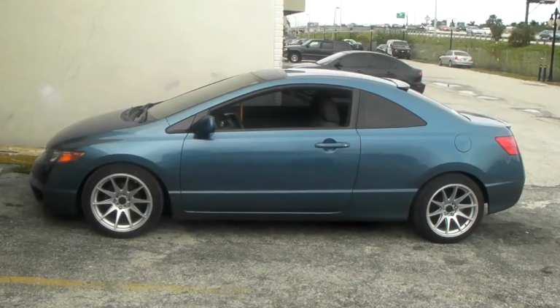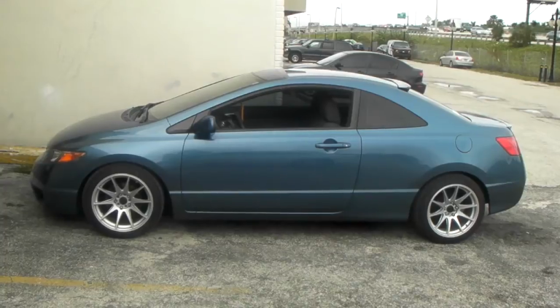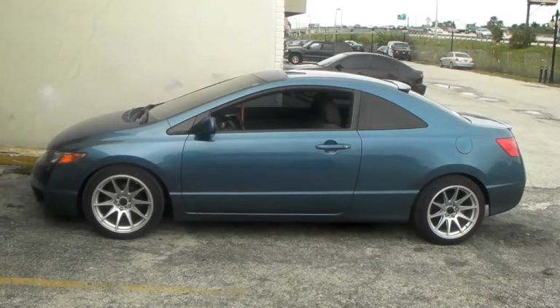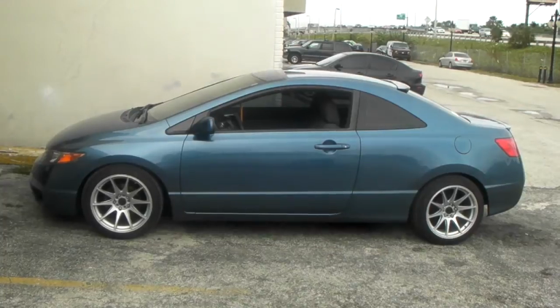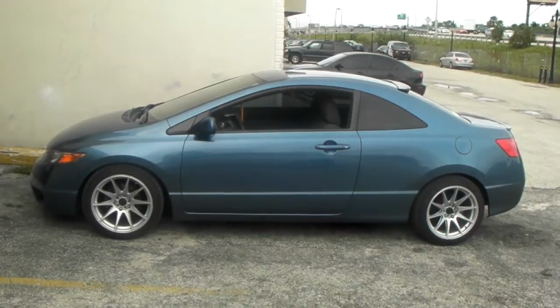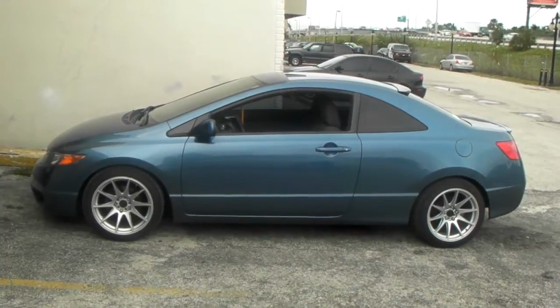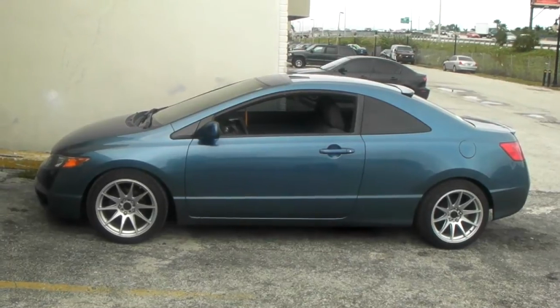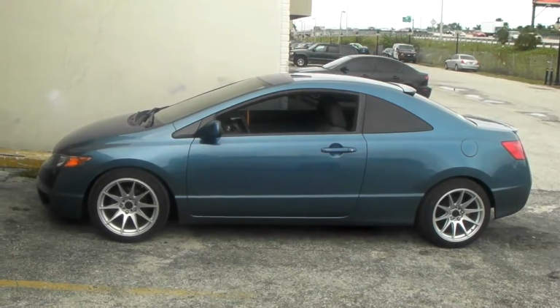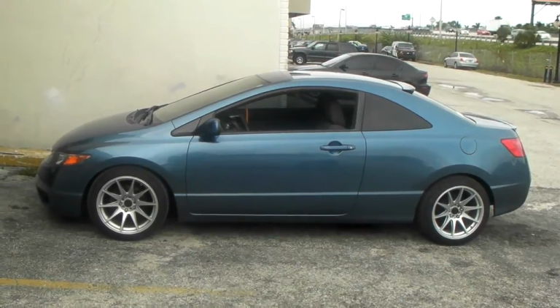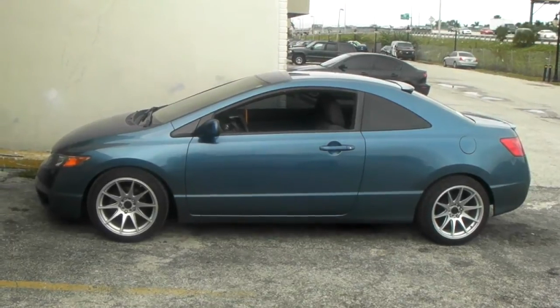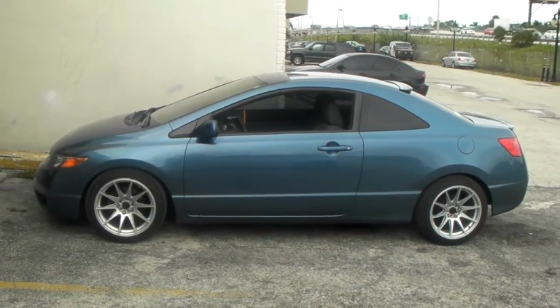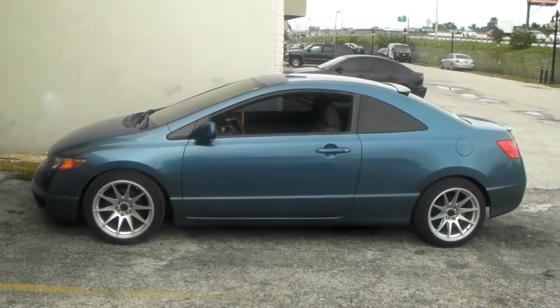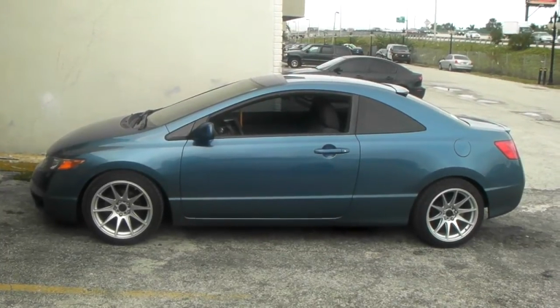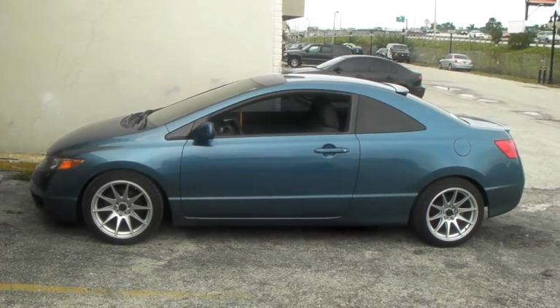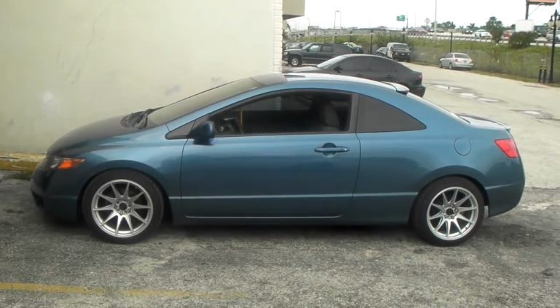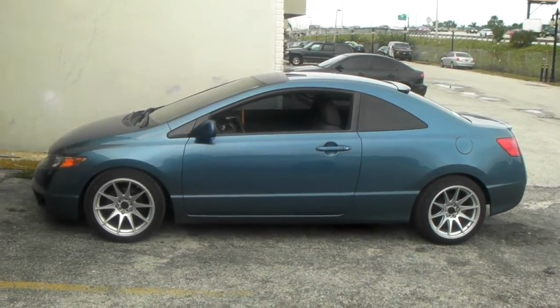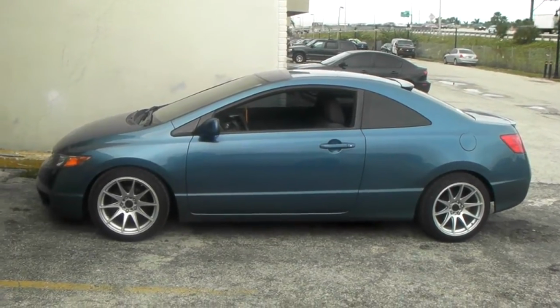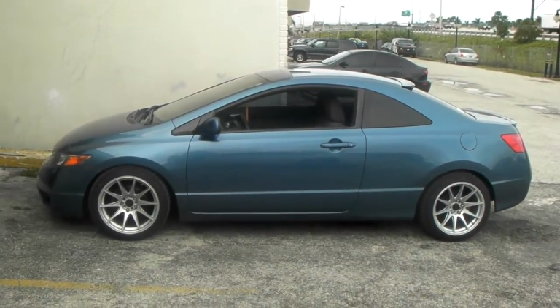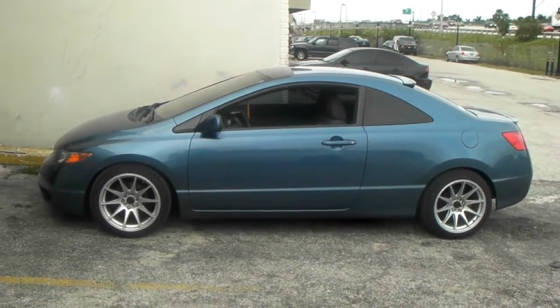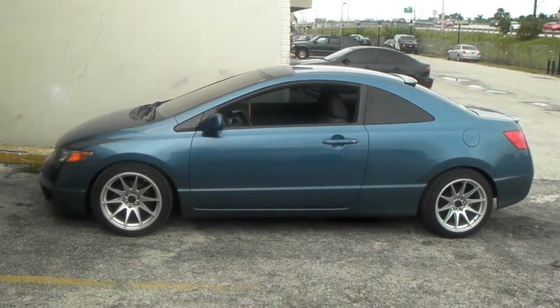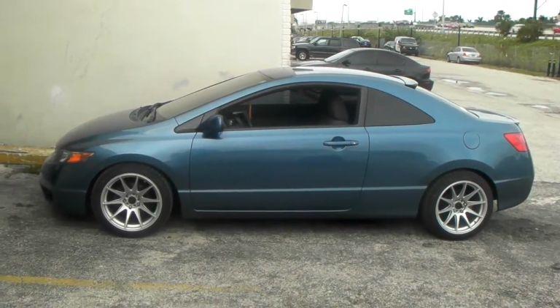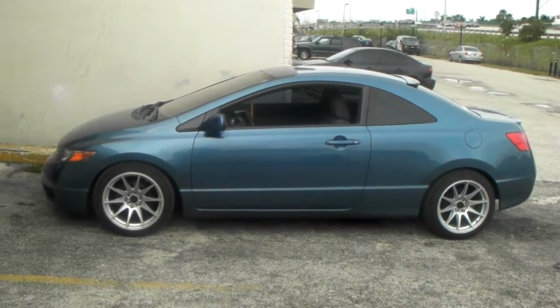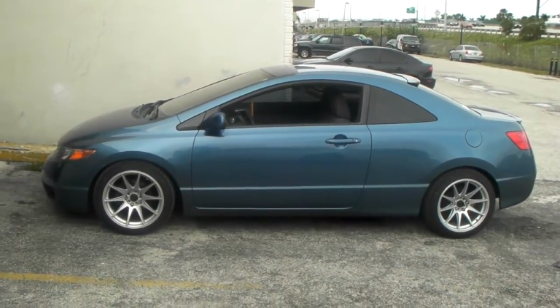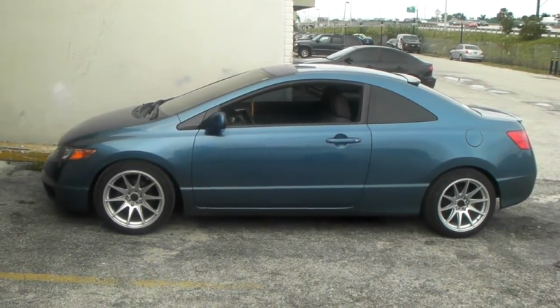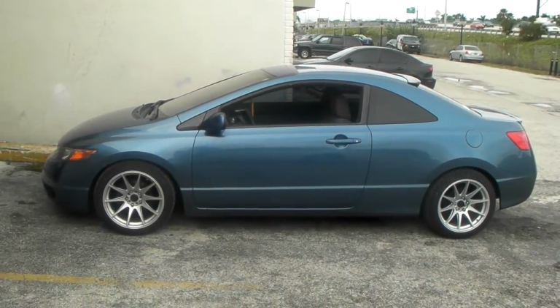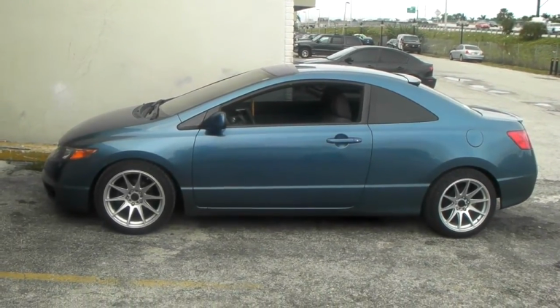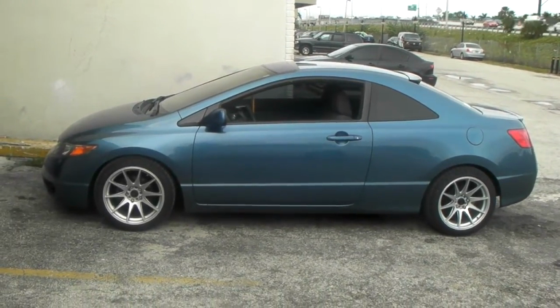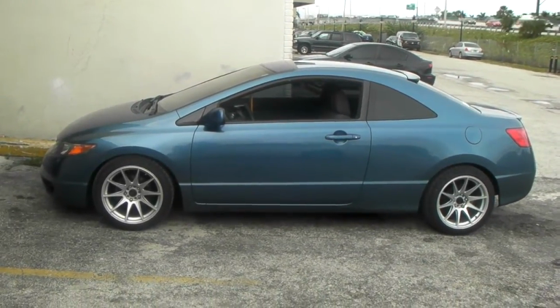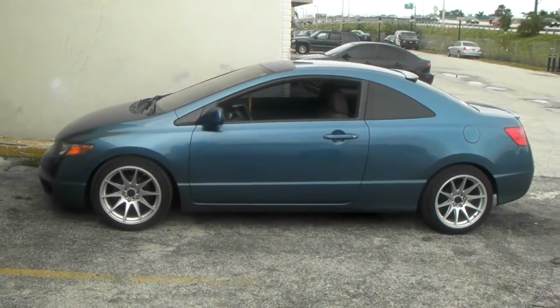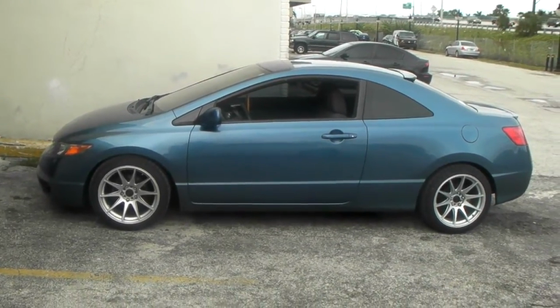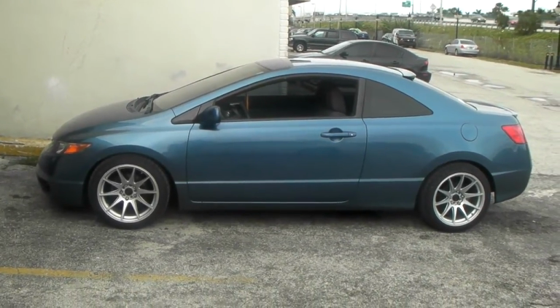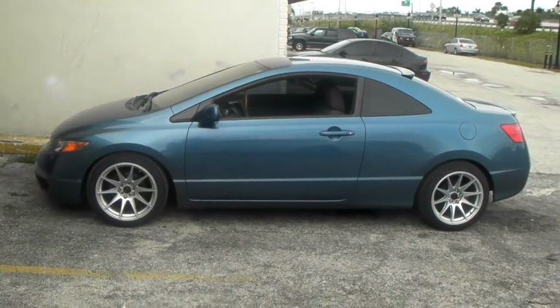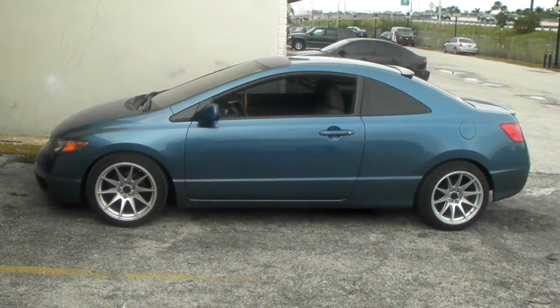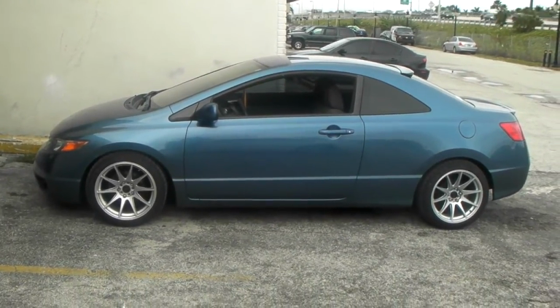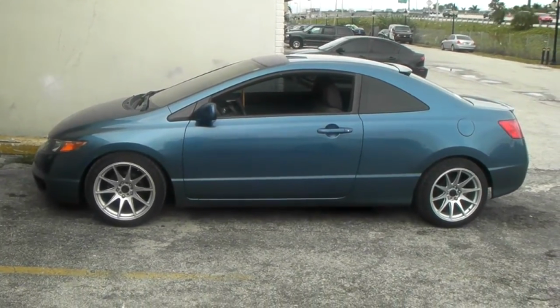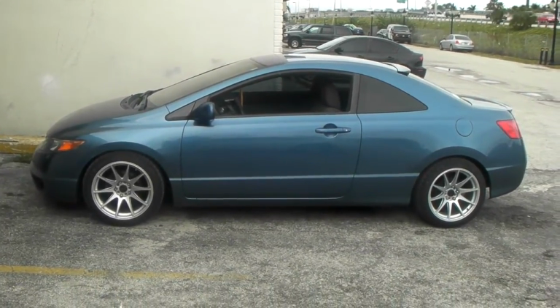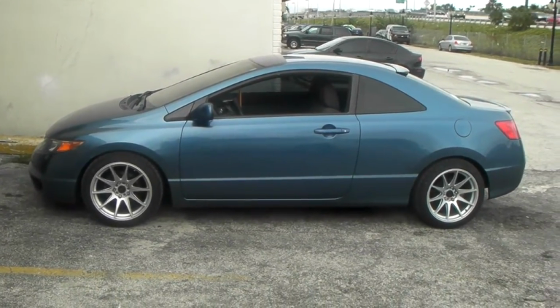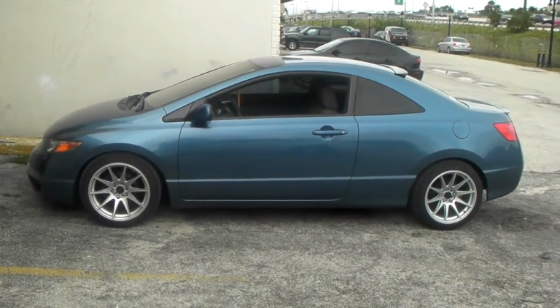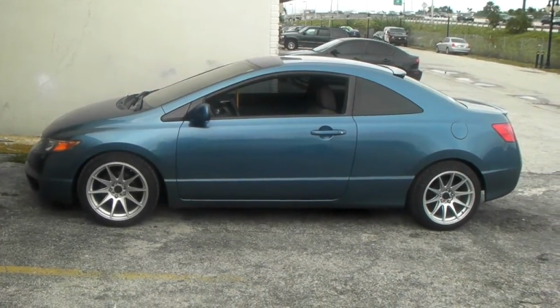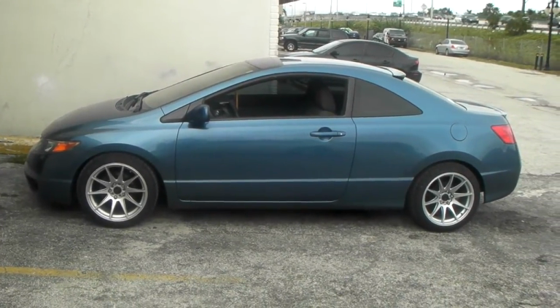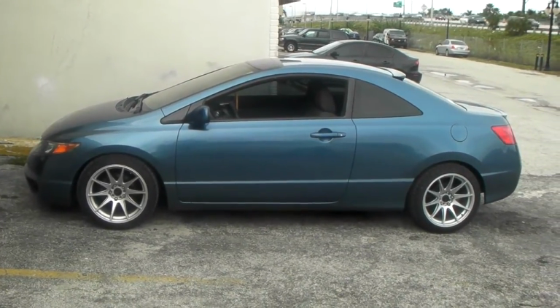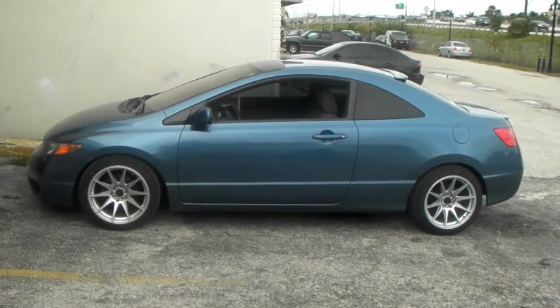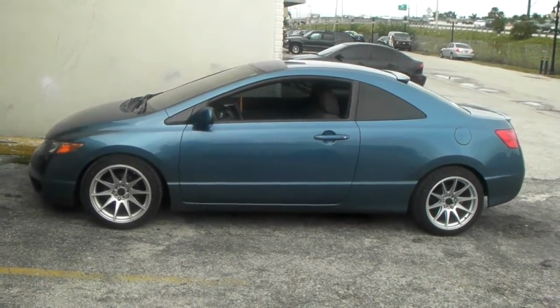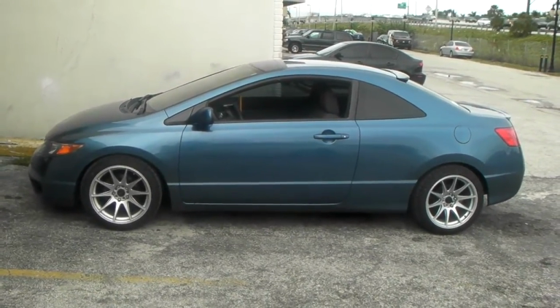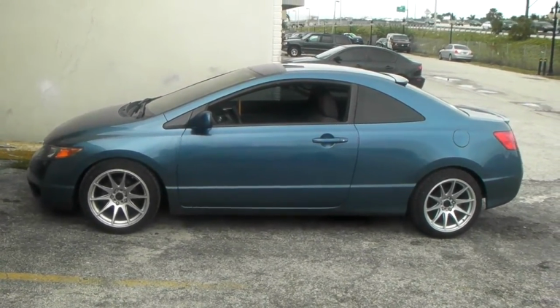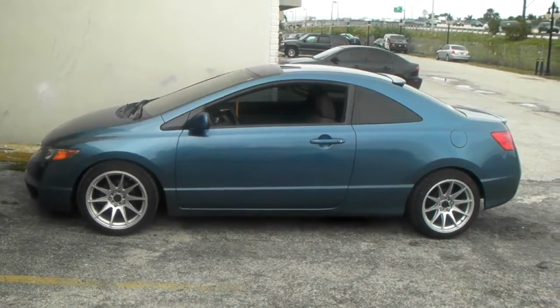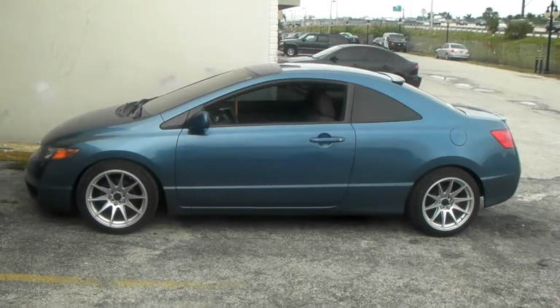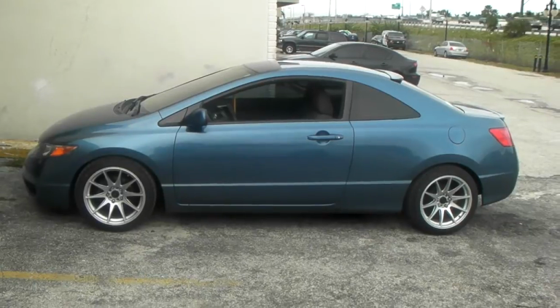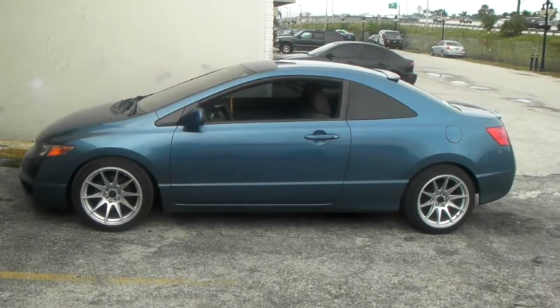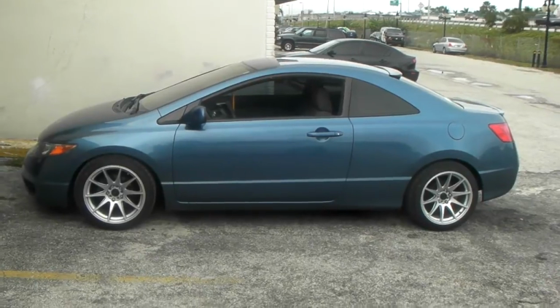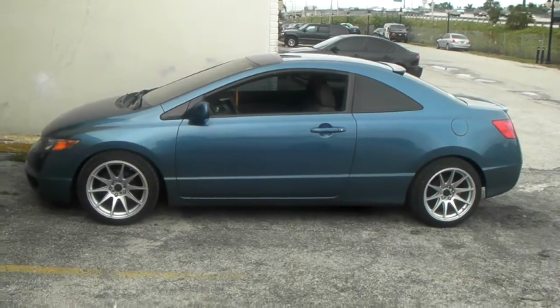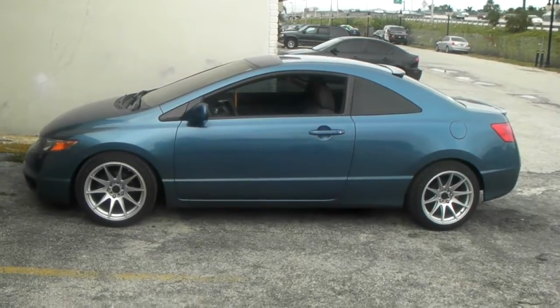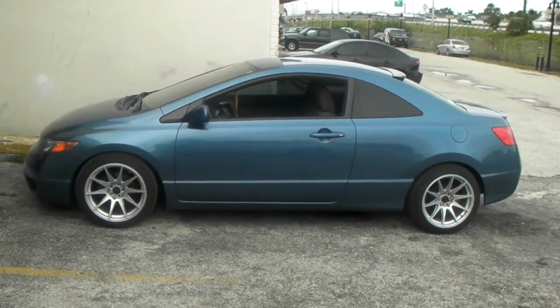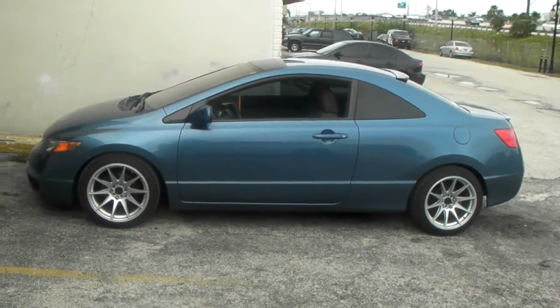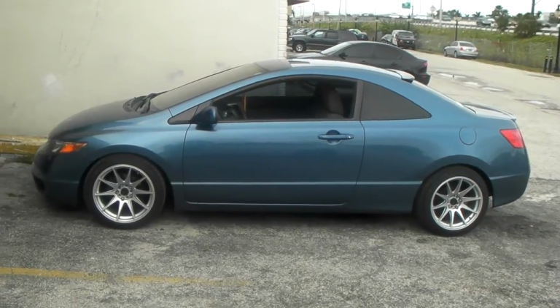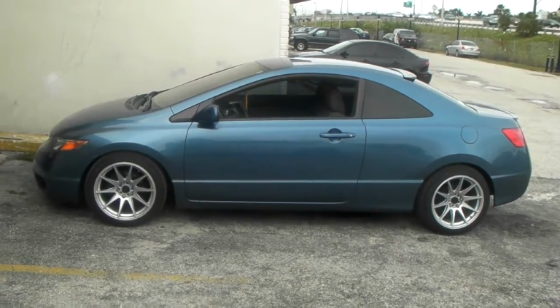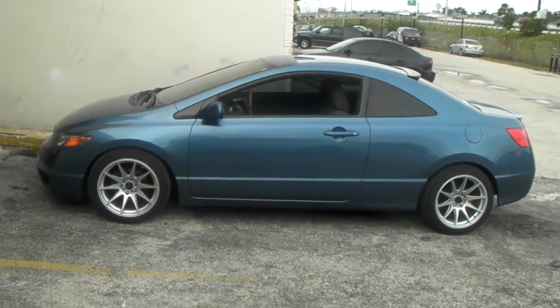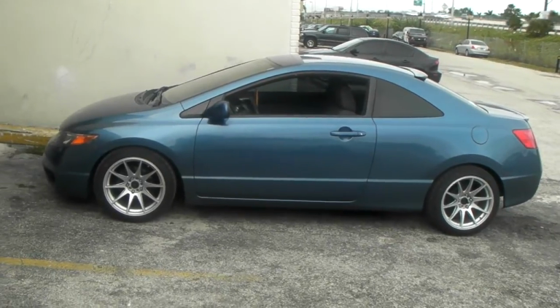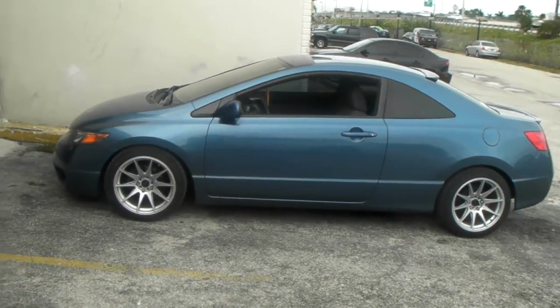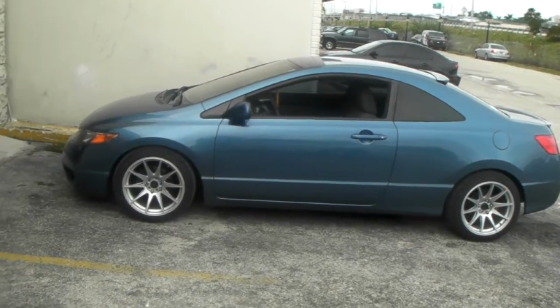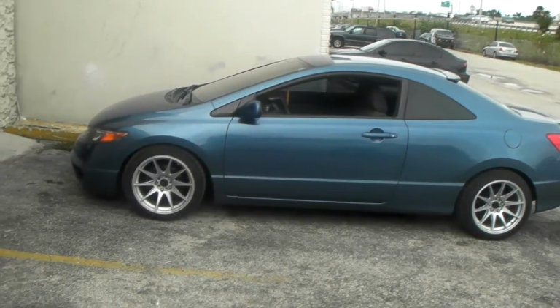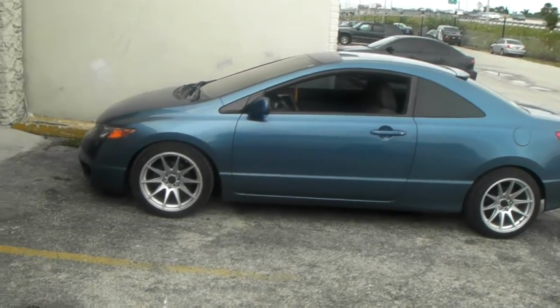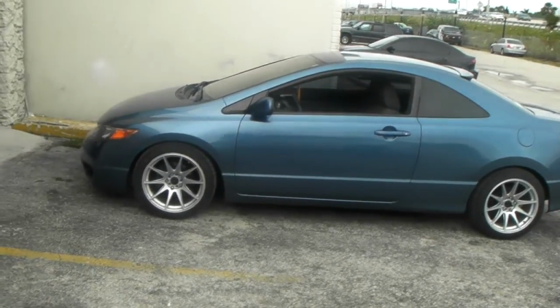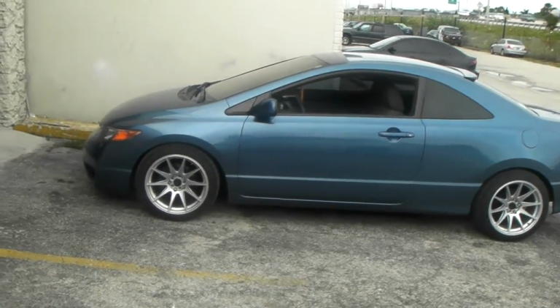It's your boy KB from Doves and Tires TV at DovesandTires.com. Right here we have a 2008 Honda Civic SI.